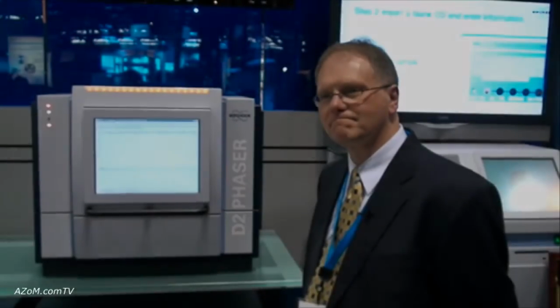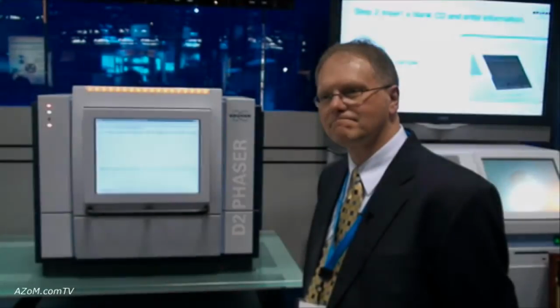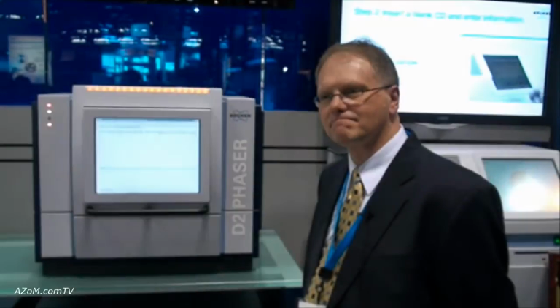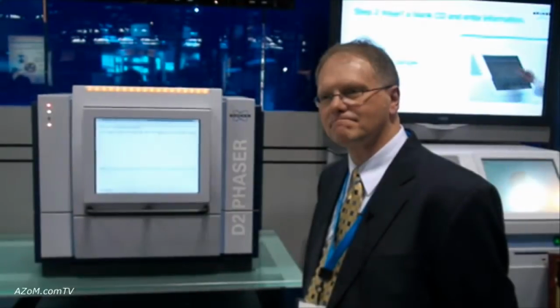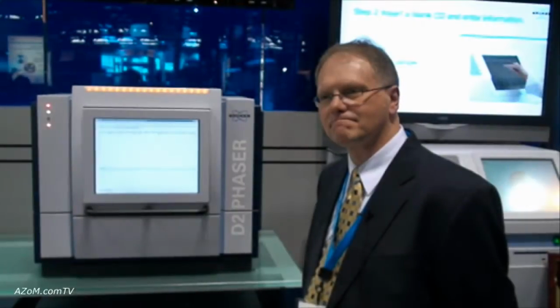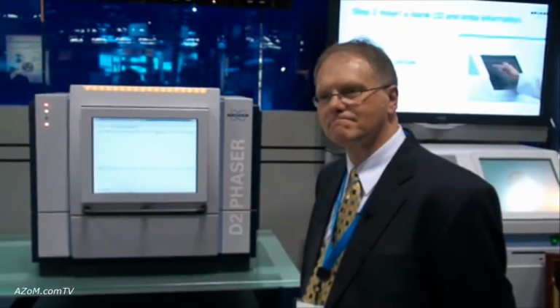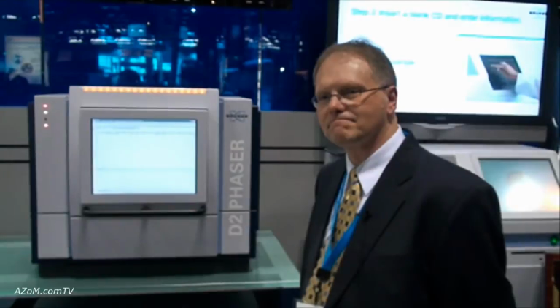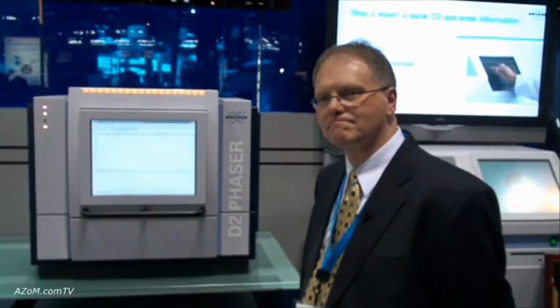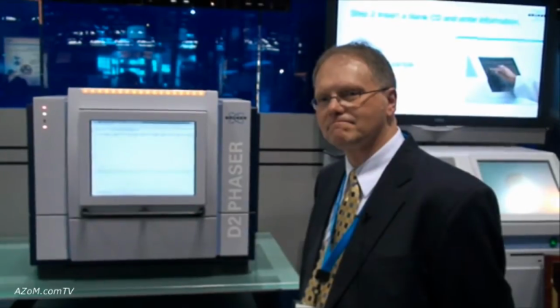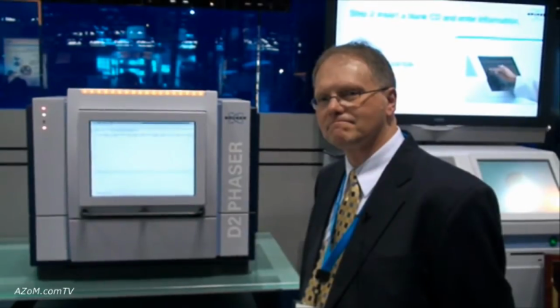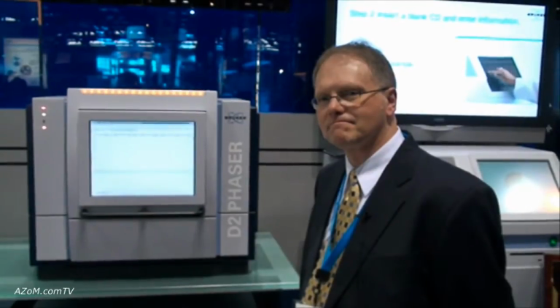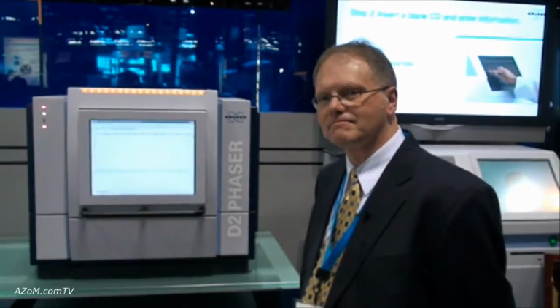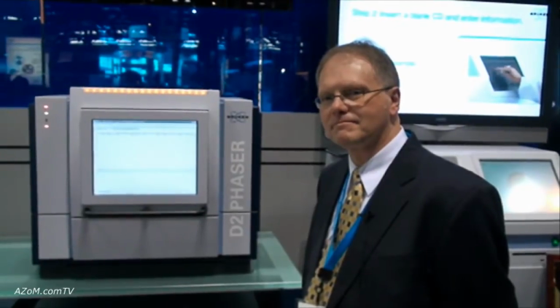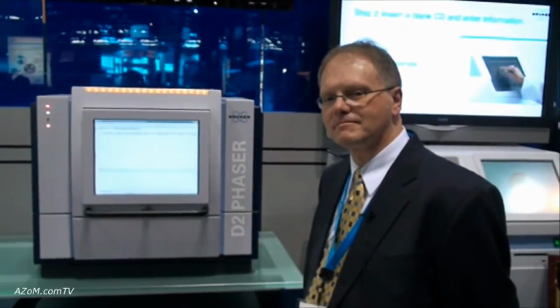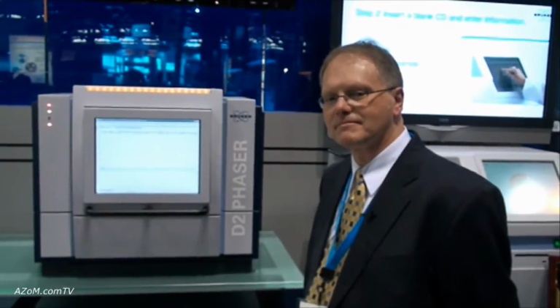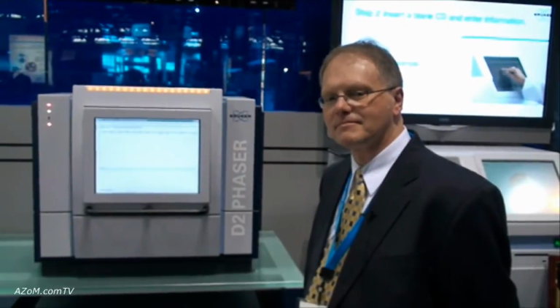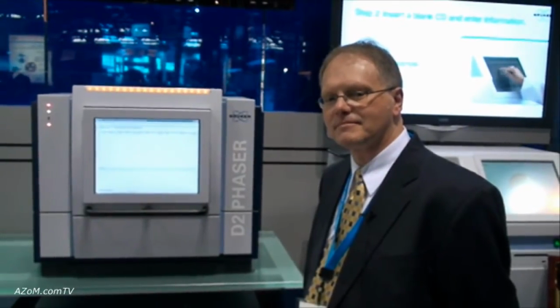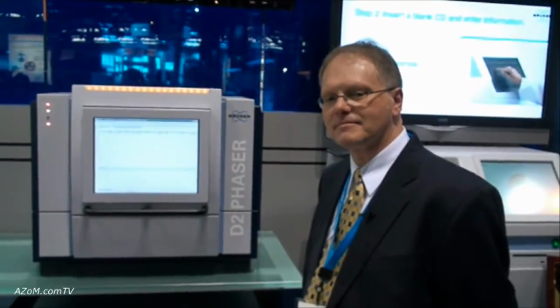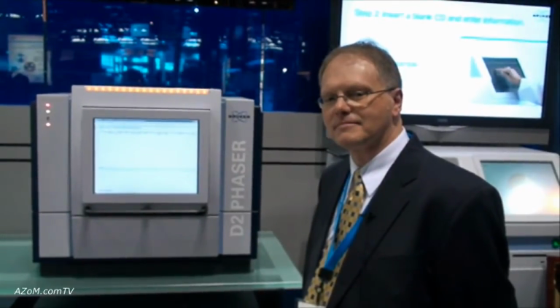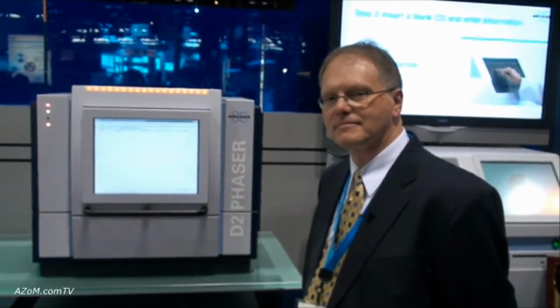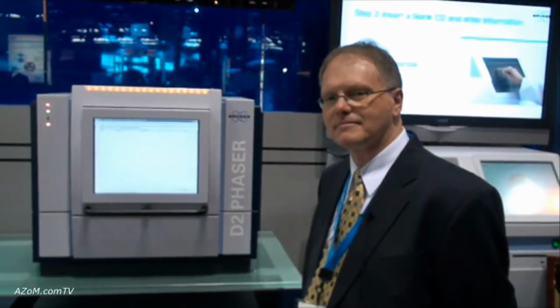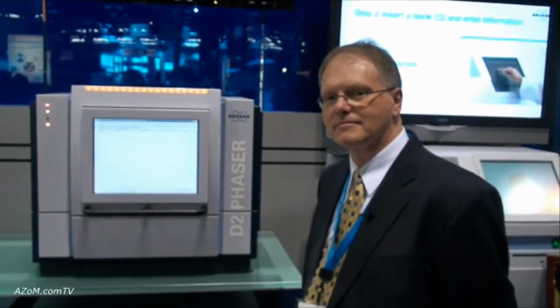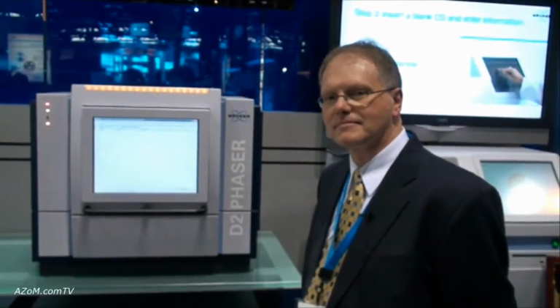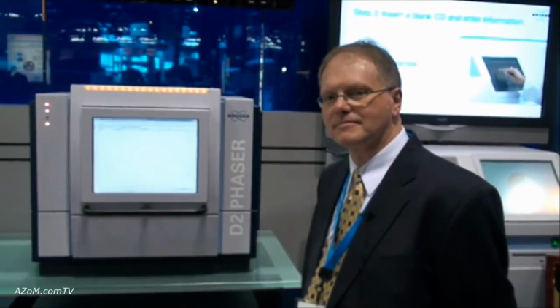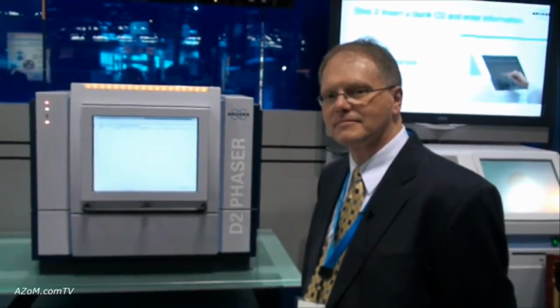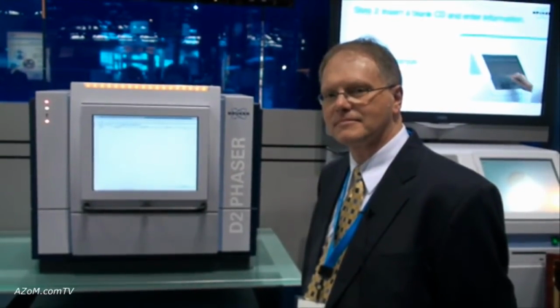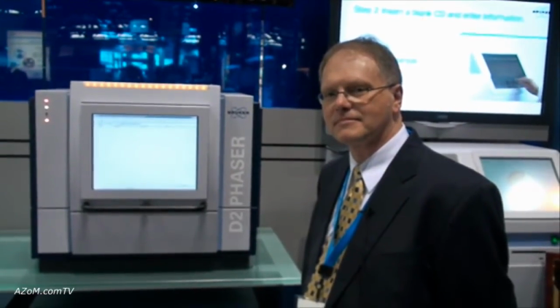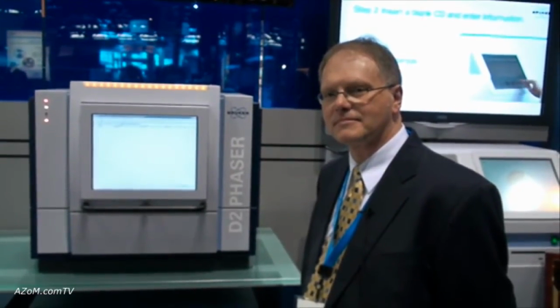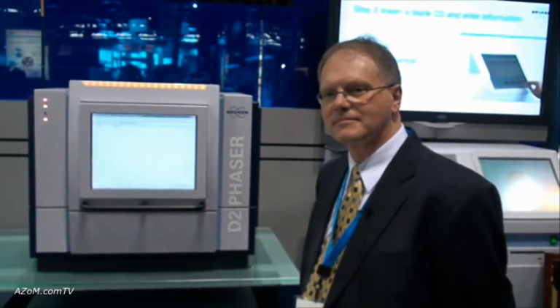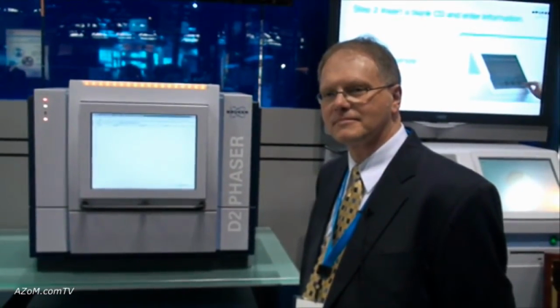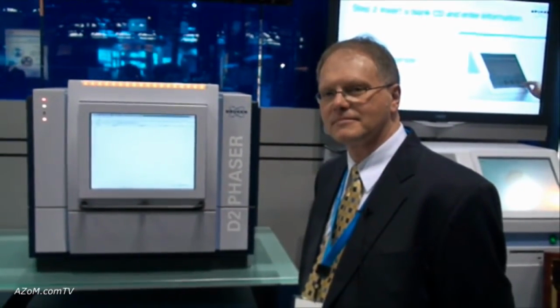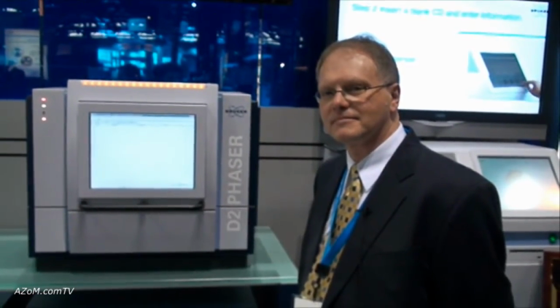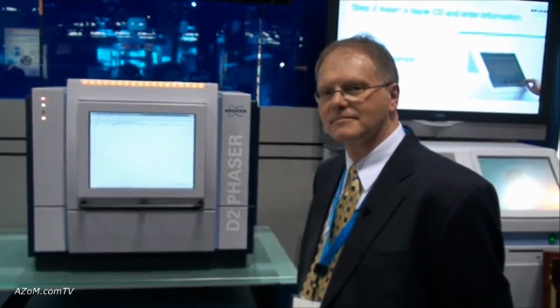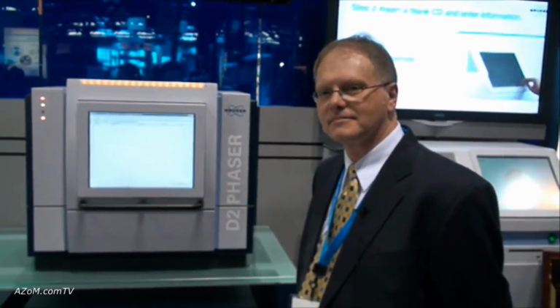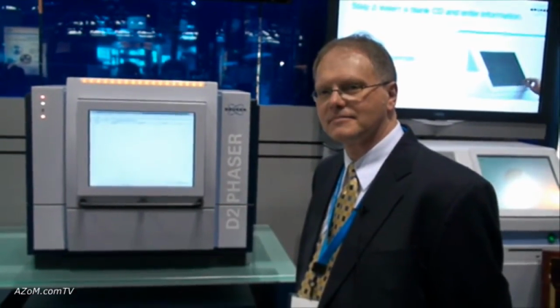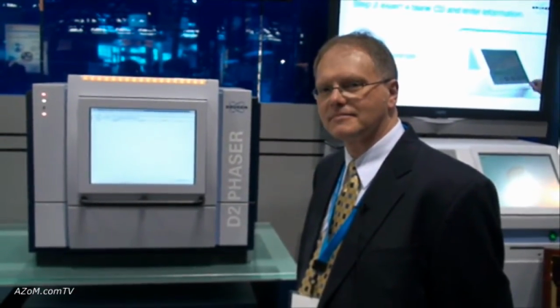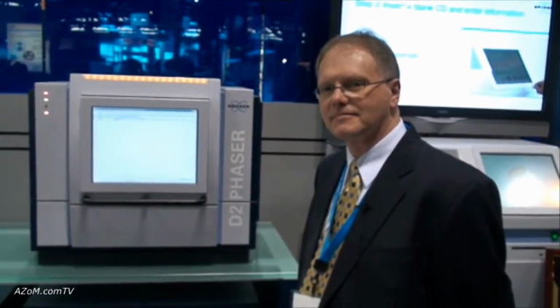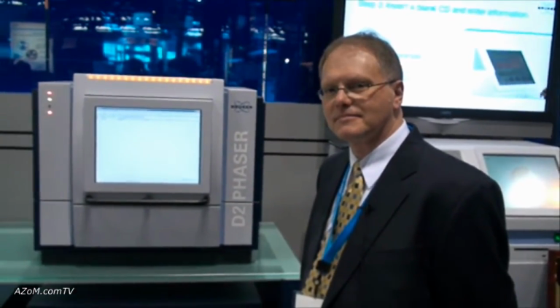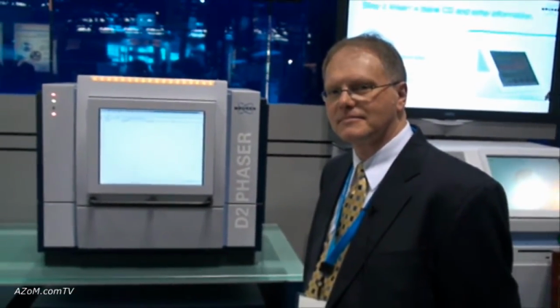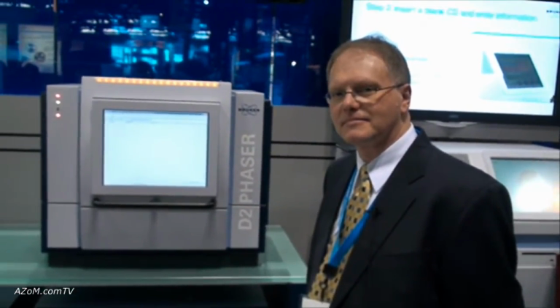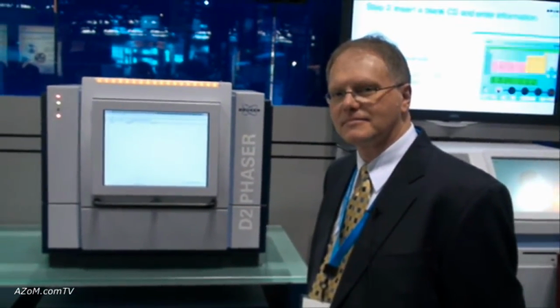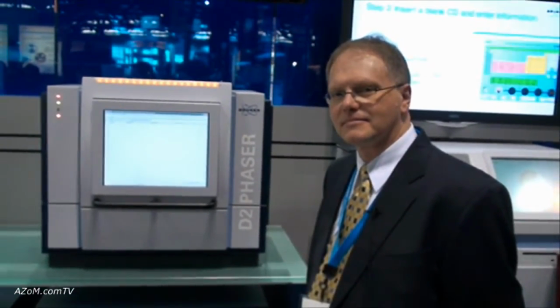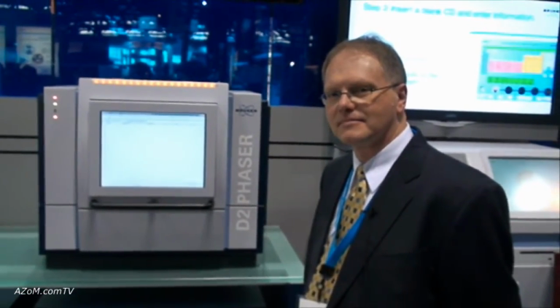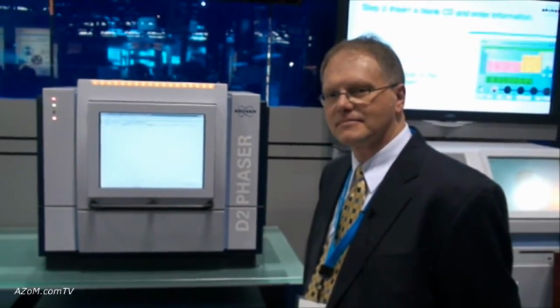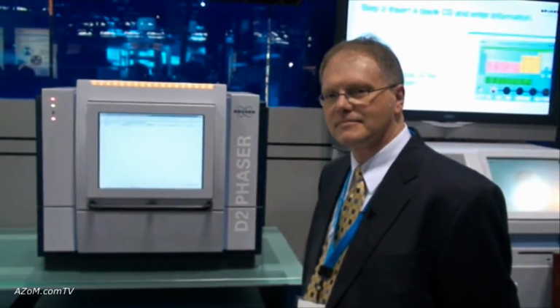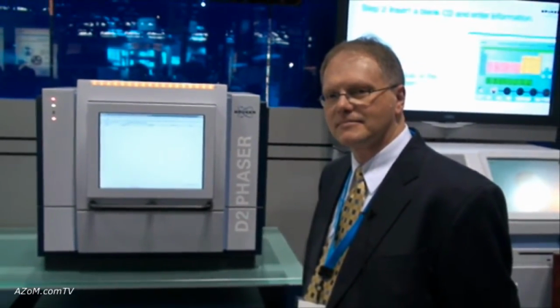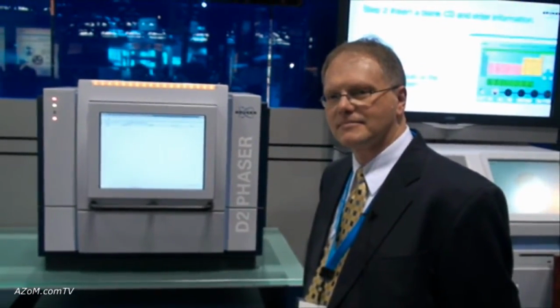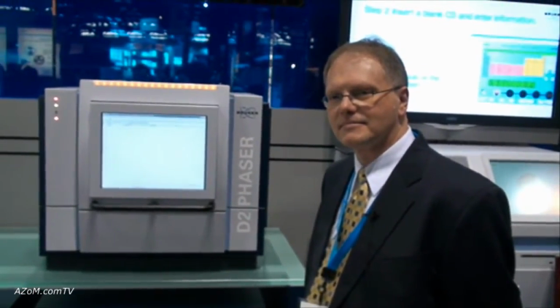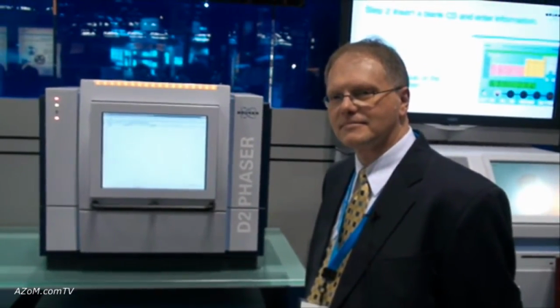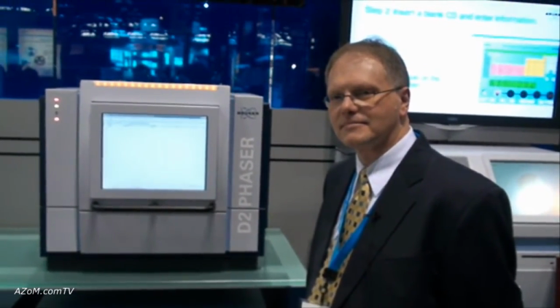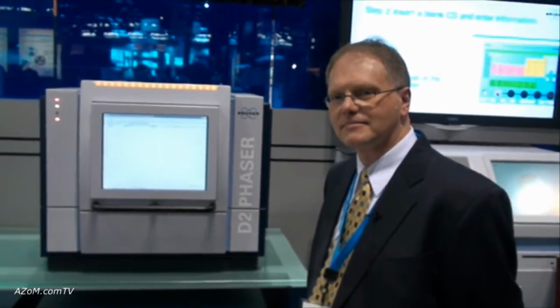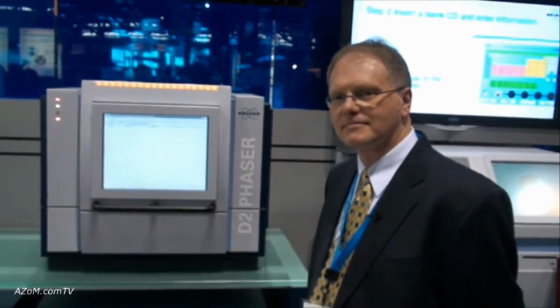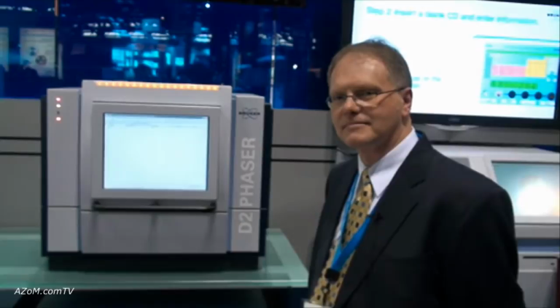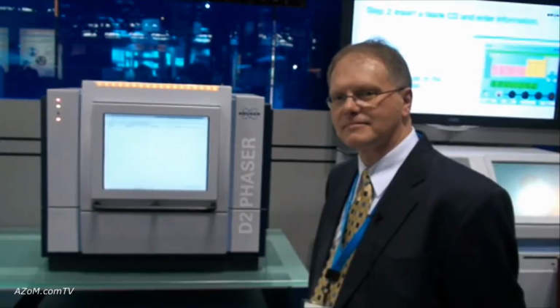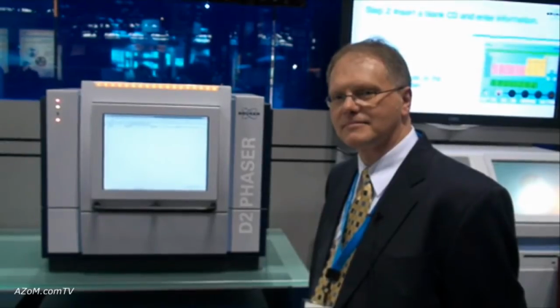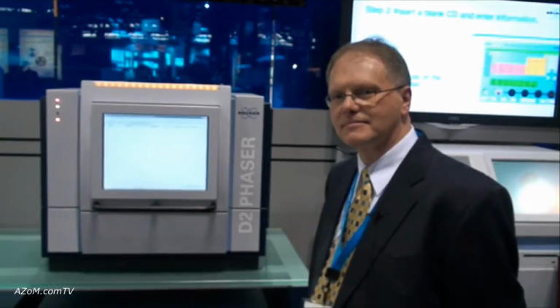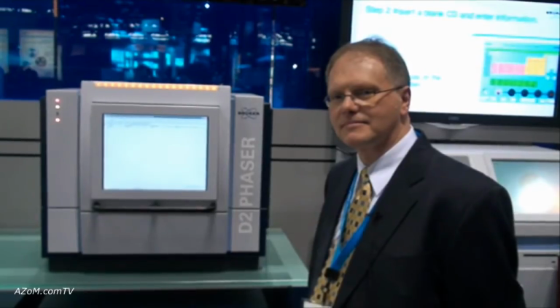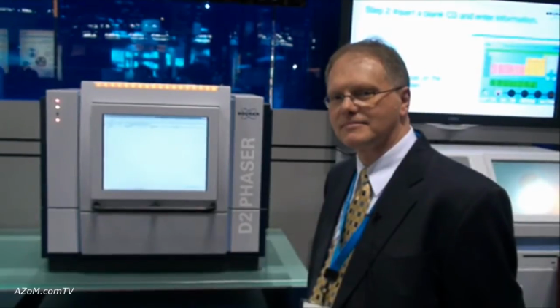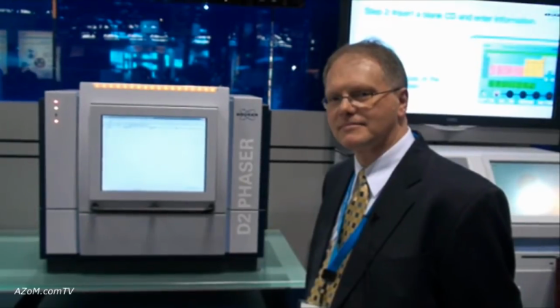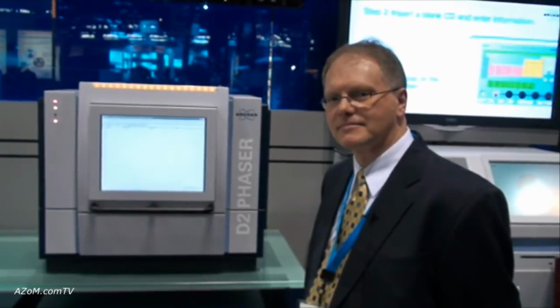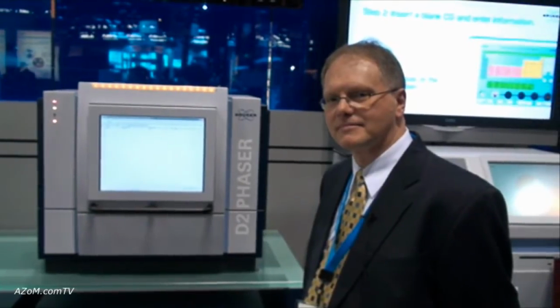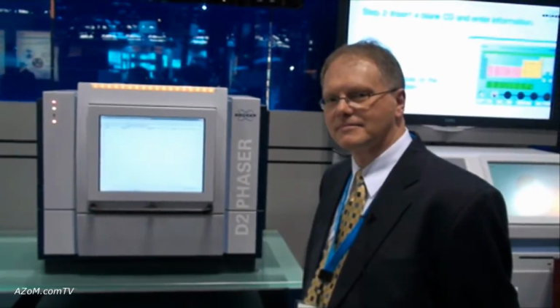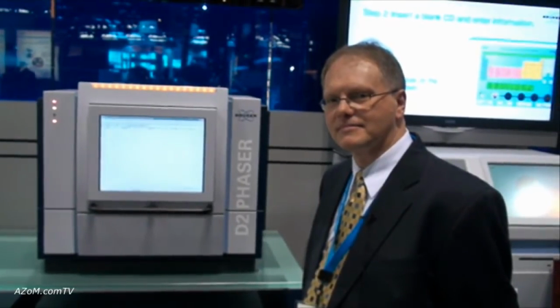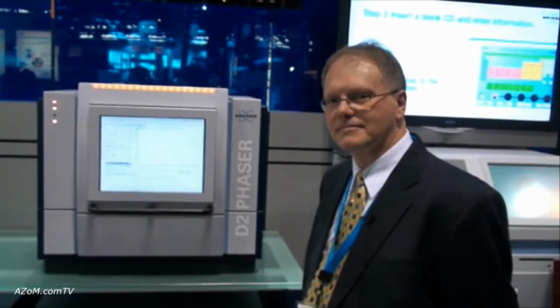This is Cameron Chai from azom.com and I'm speaking to Ray Matajic from Bruker, and he's going to tell us about their D2 Phaser XRD system.